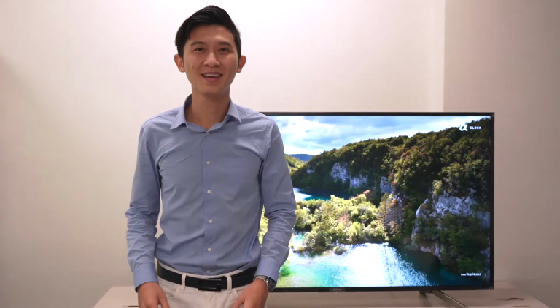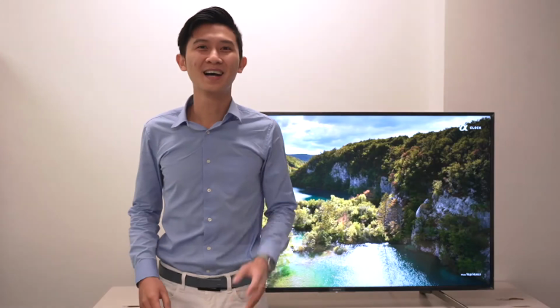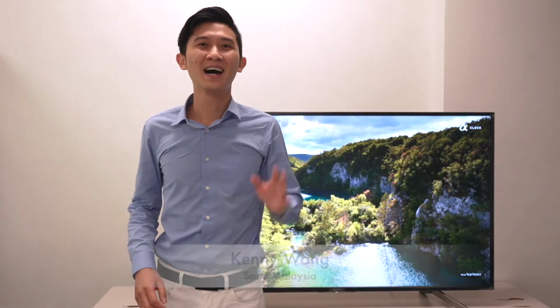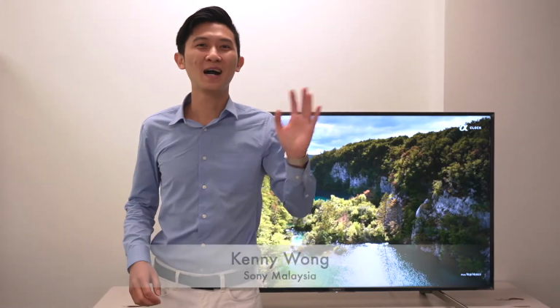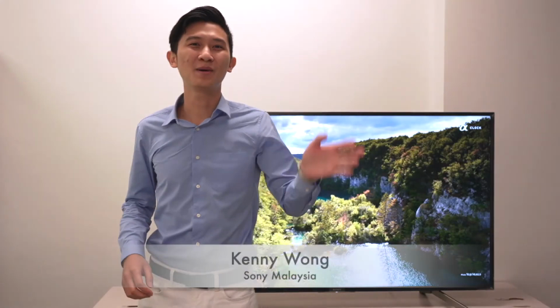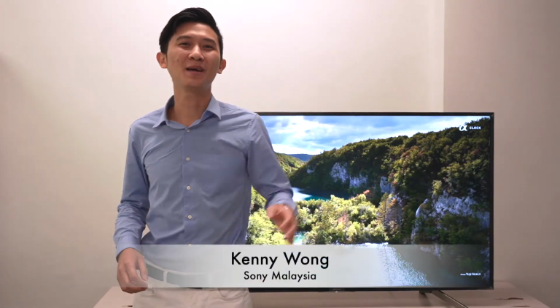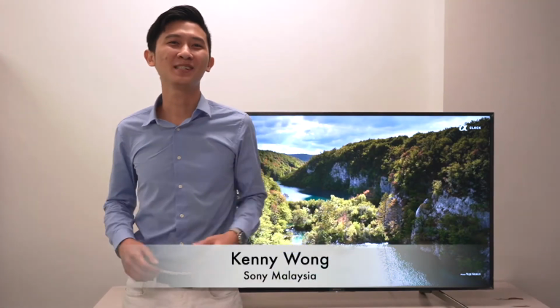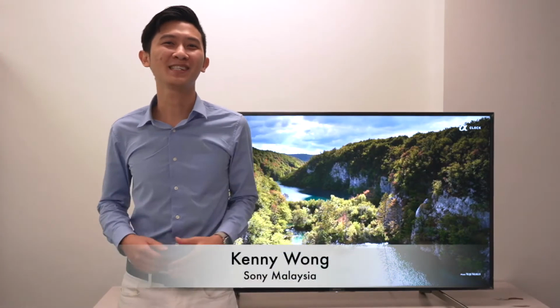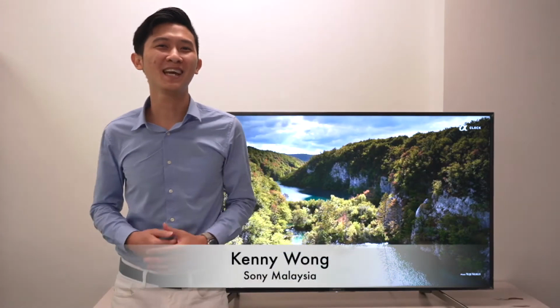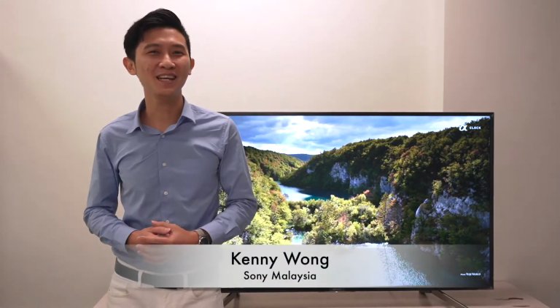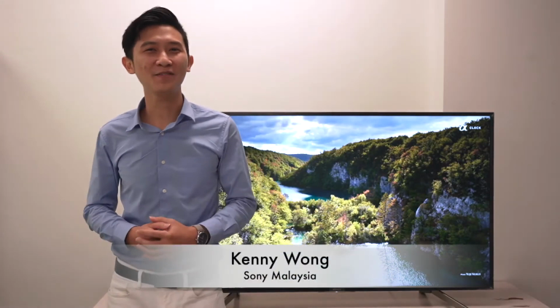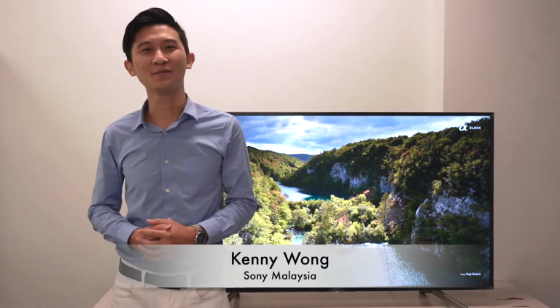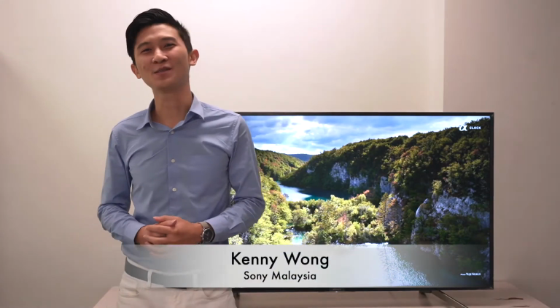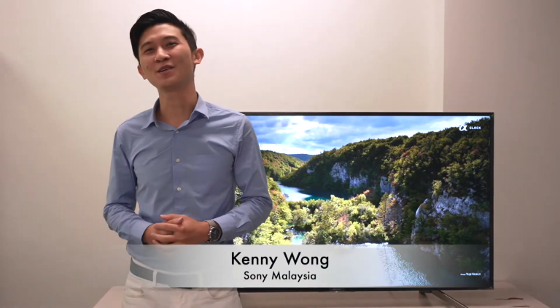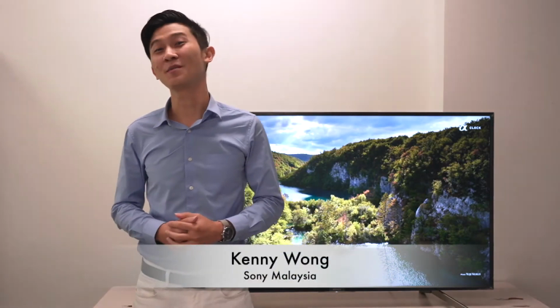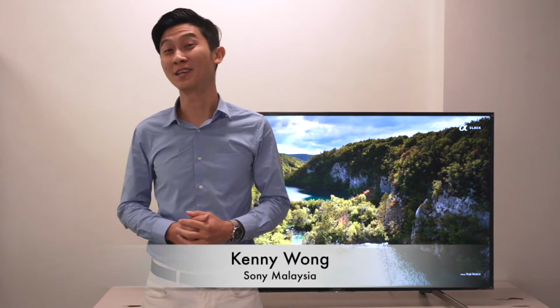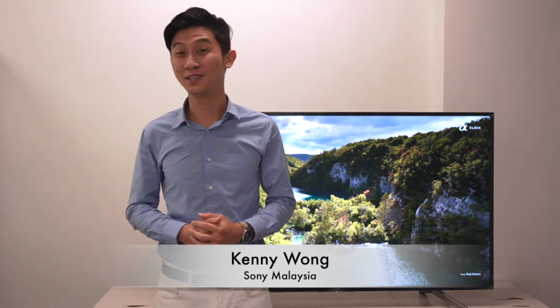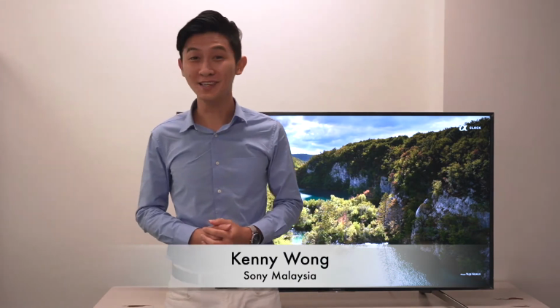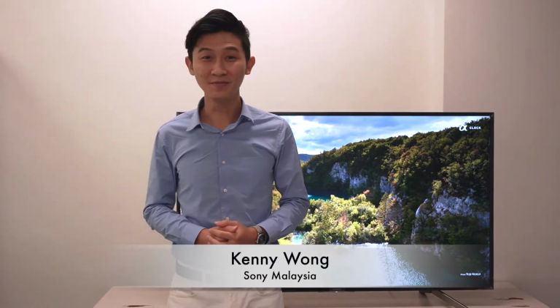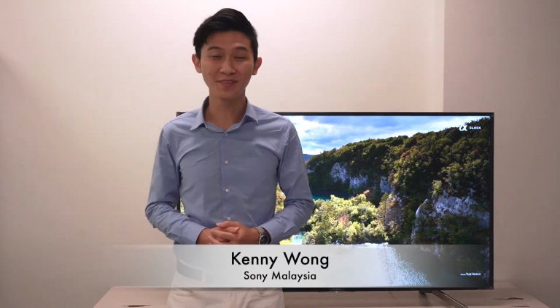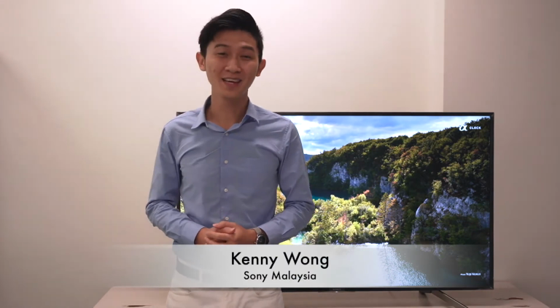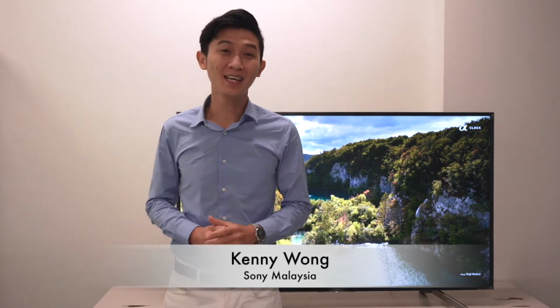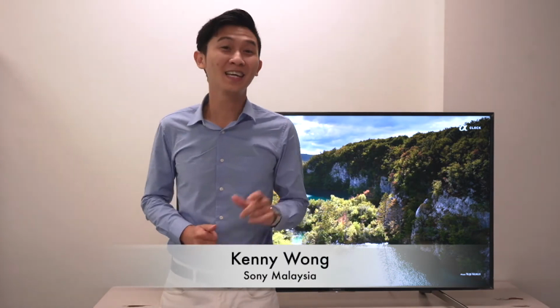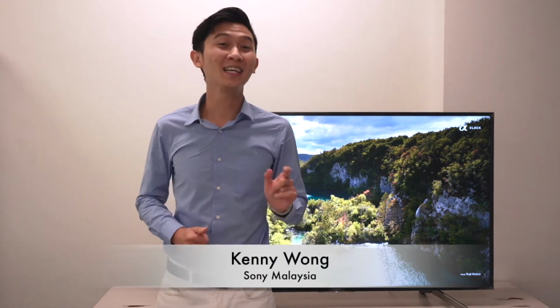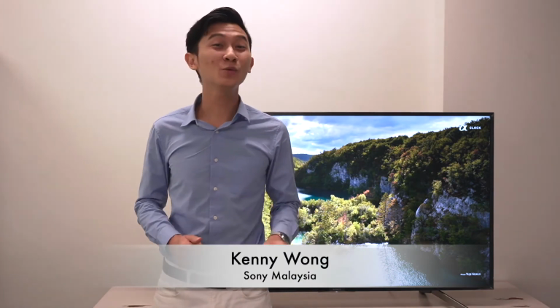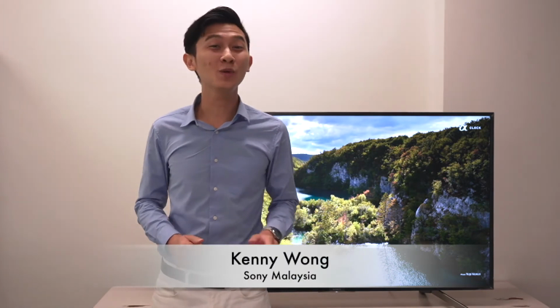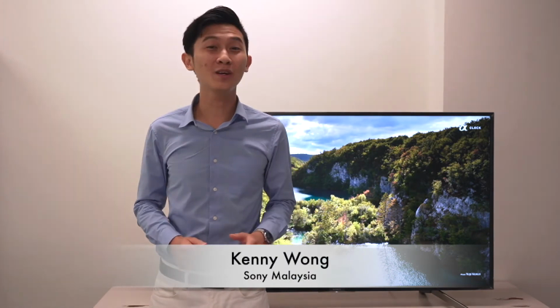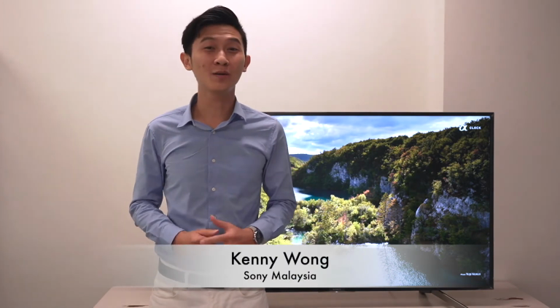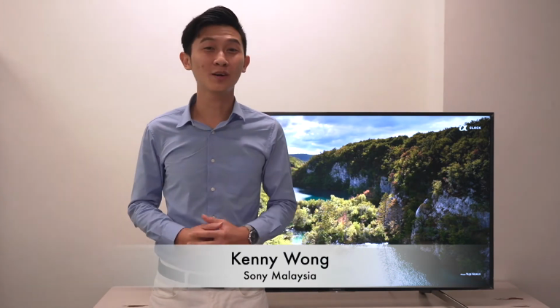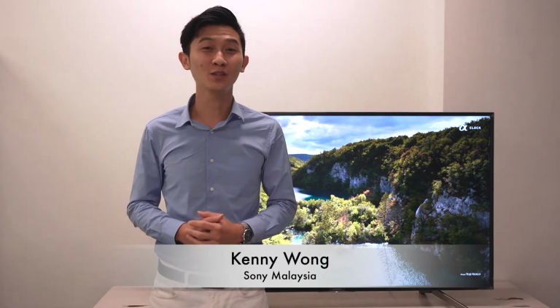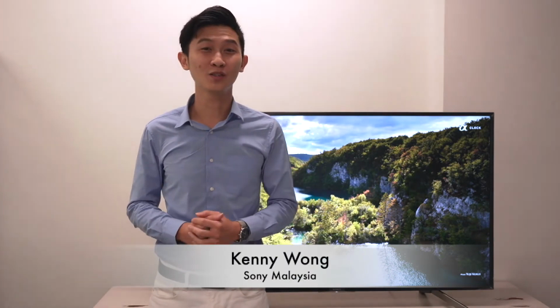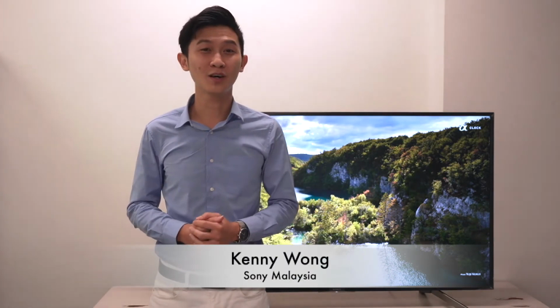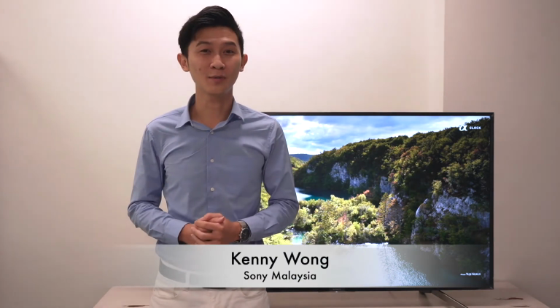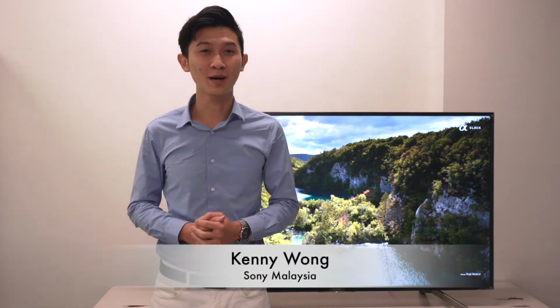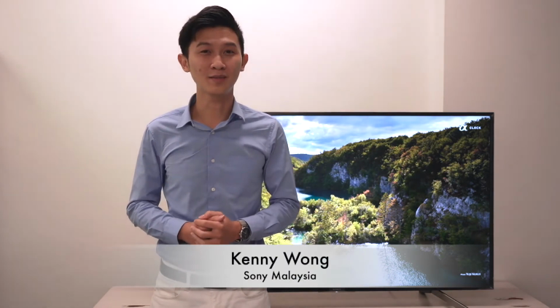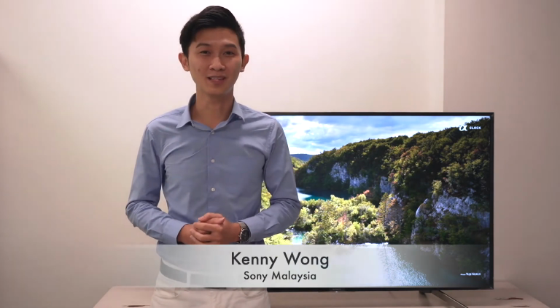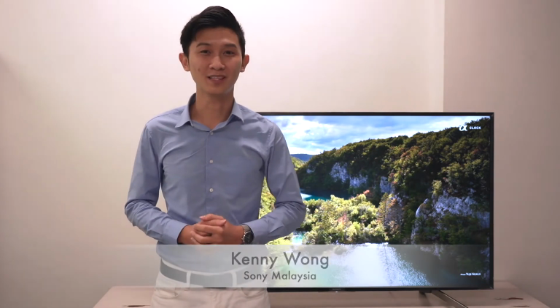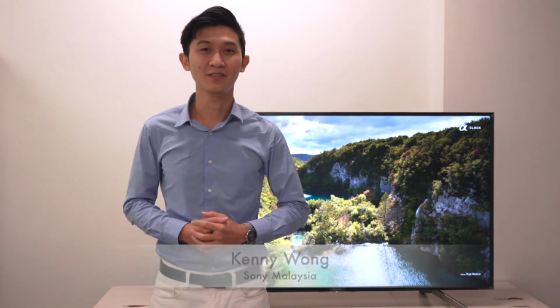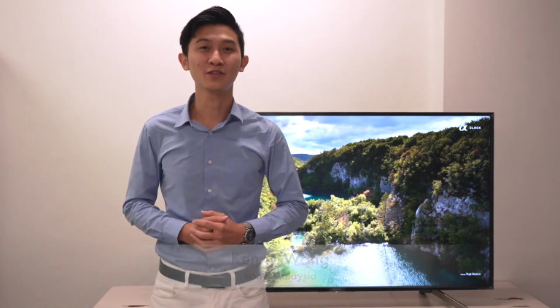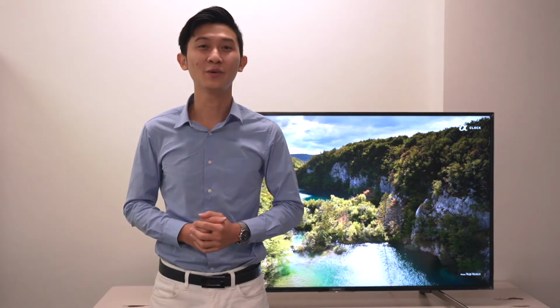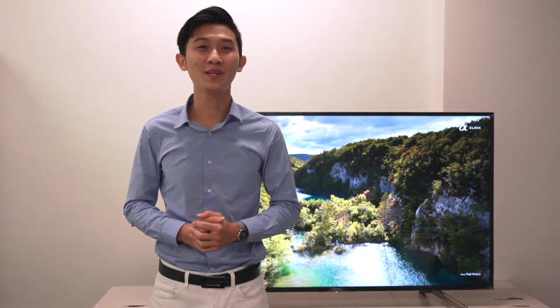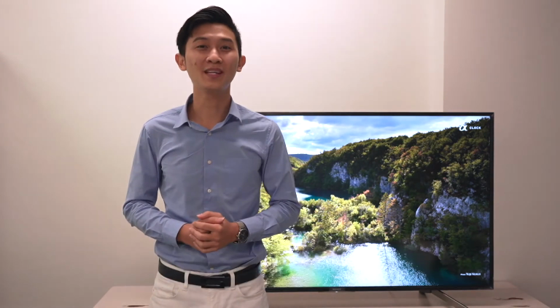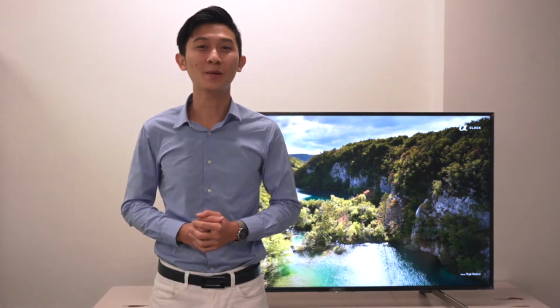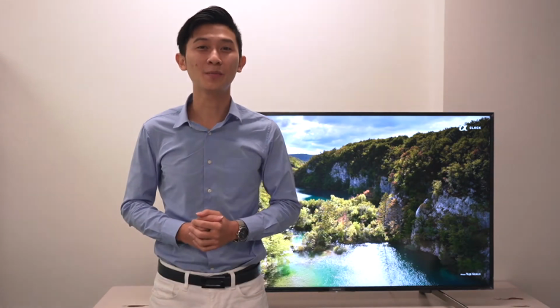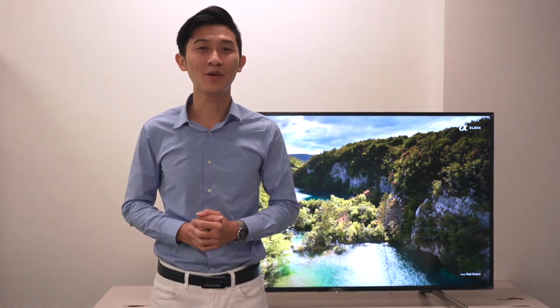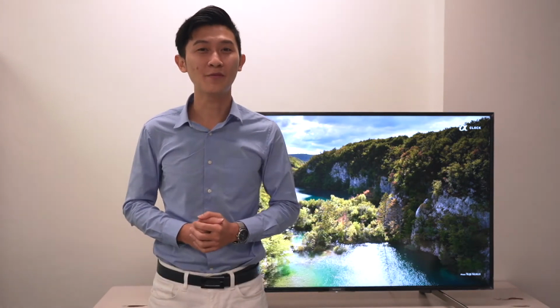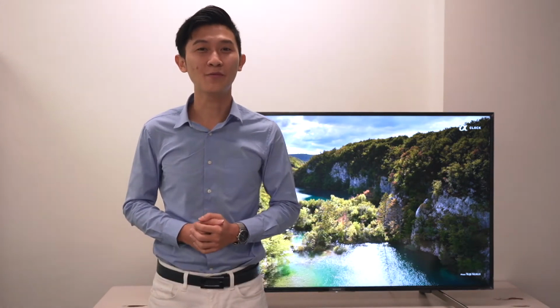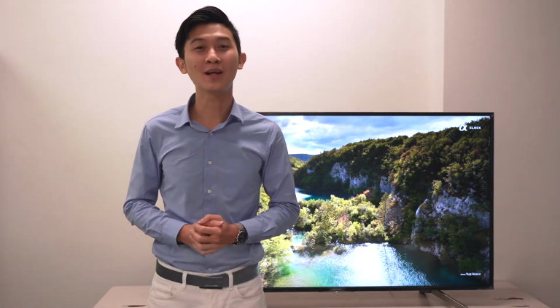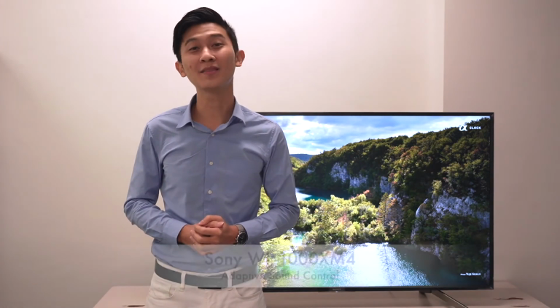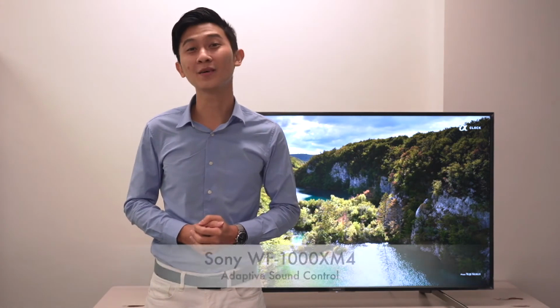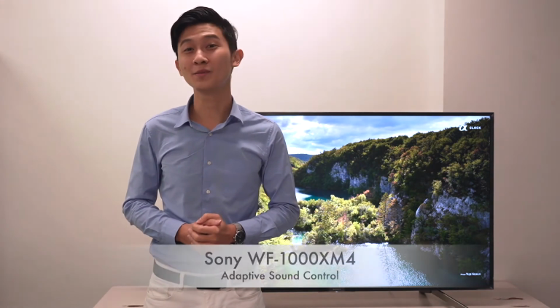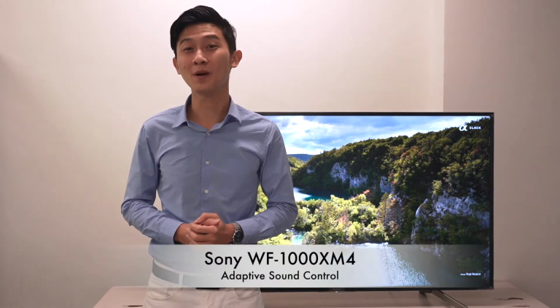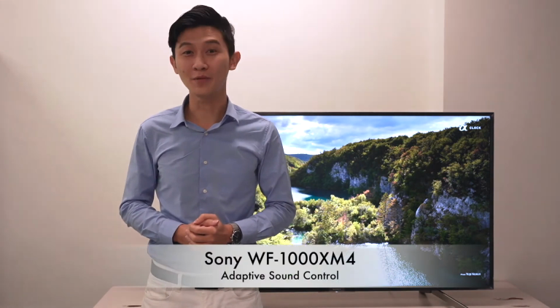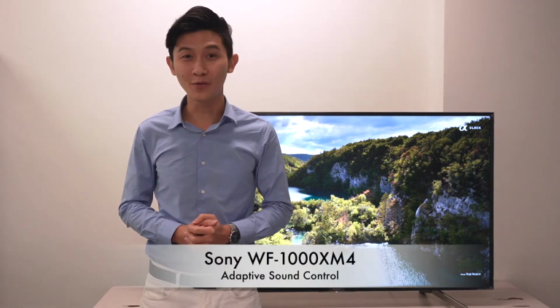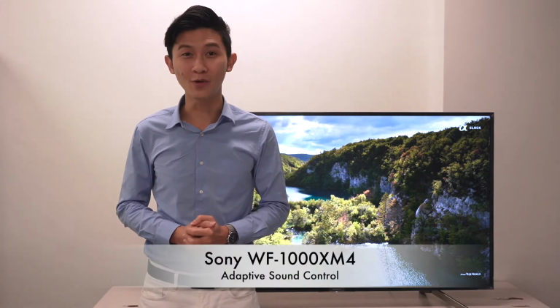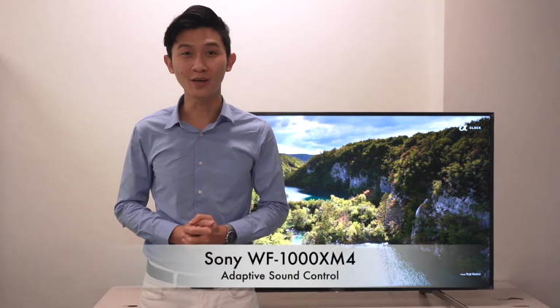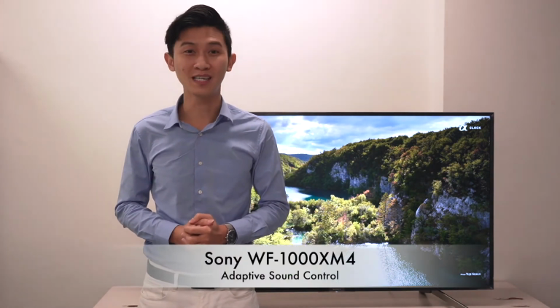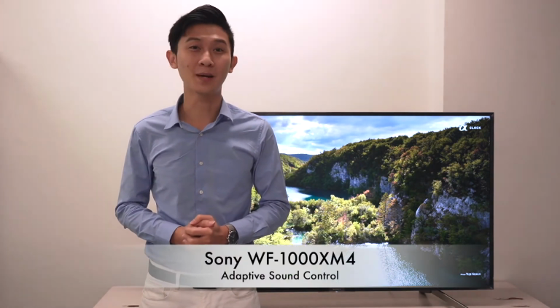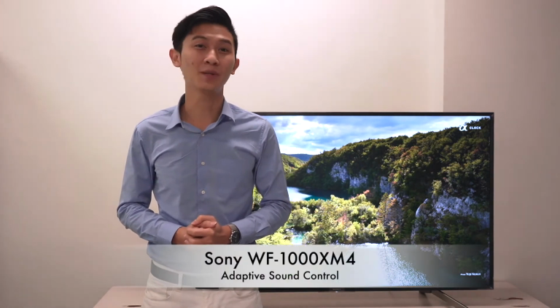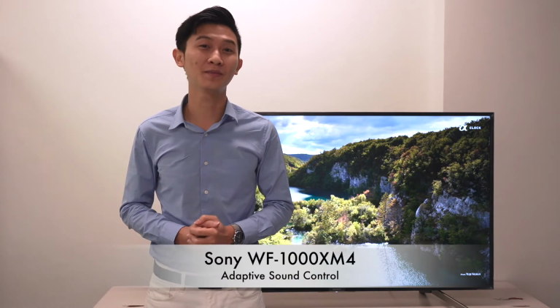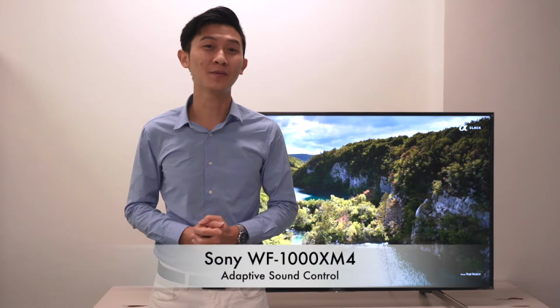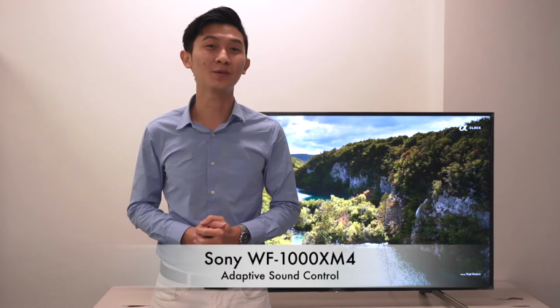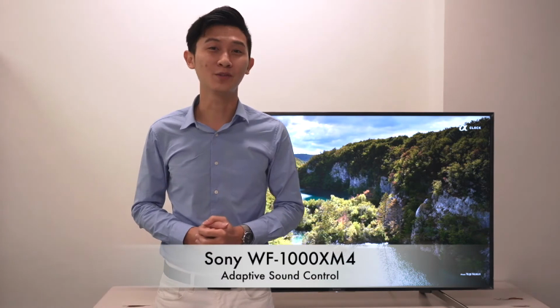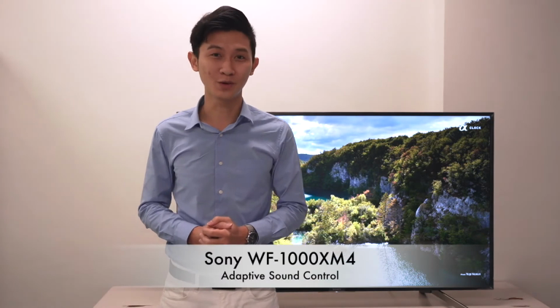Hi, my name is Kenny from Sony Malaysia. In this video I'm going to talk about the Sony WF-1000XM4 Adaptive Sound Control.